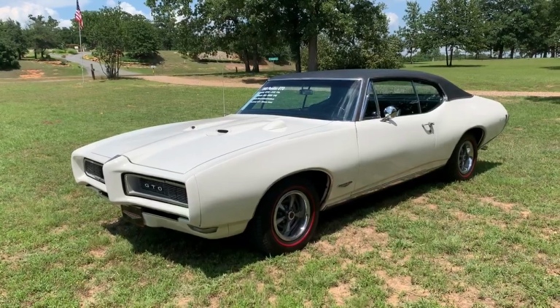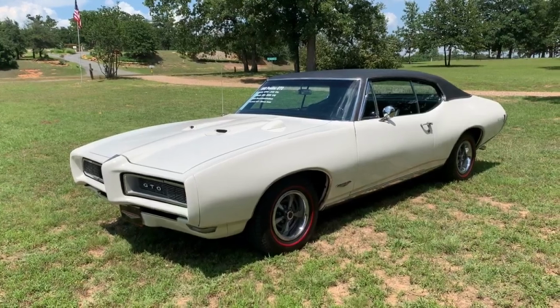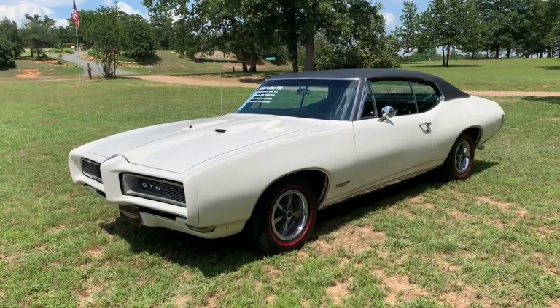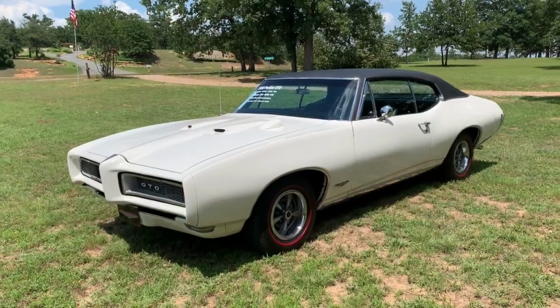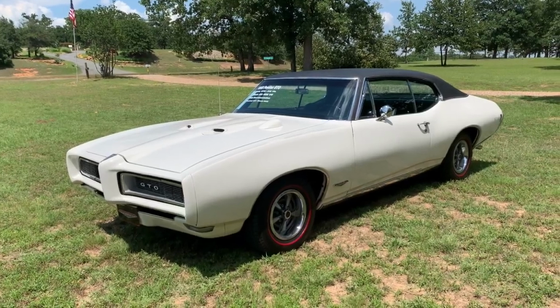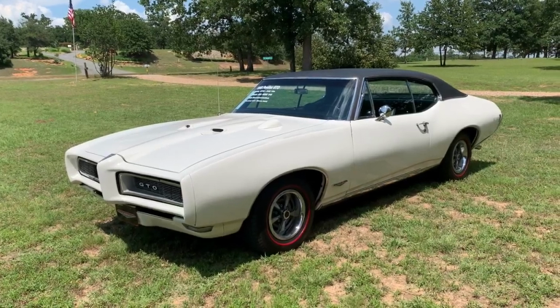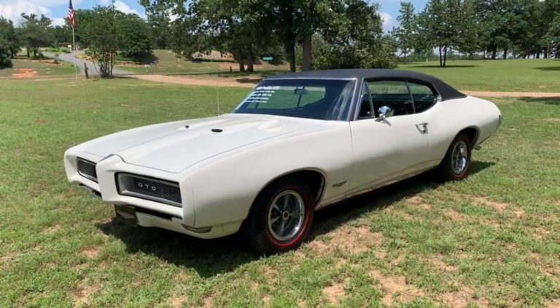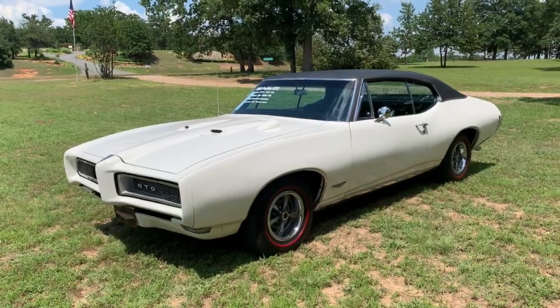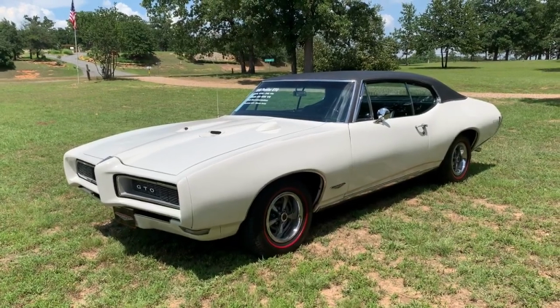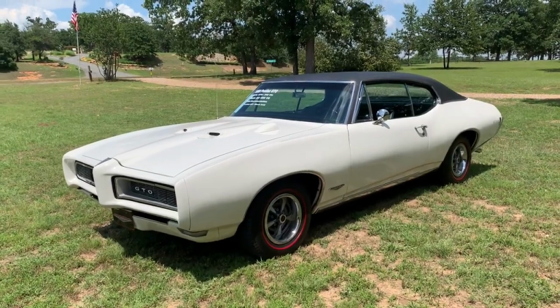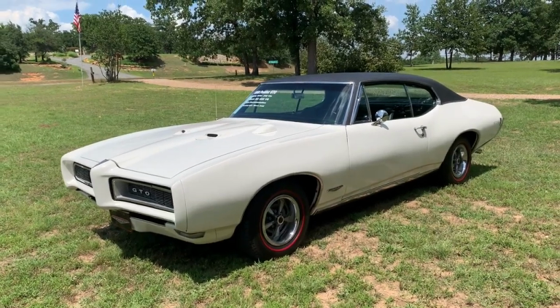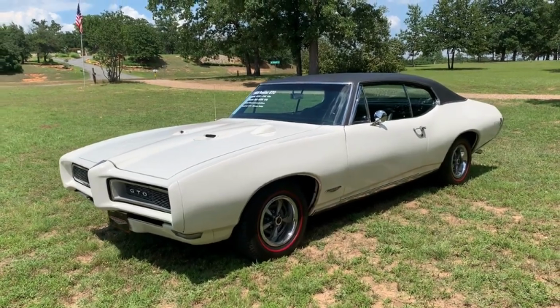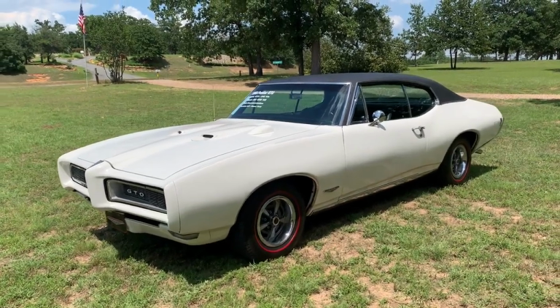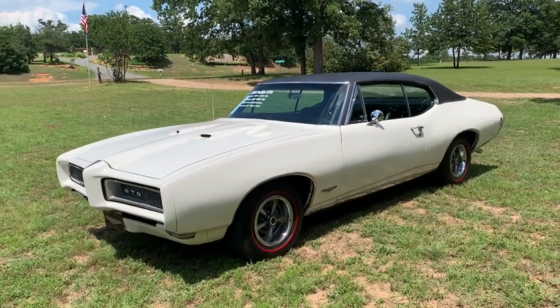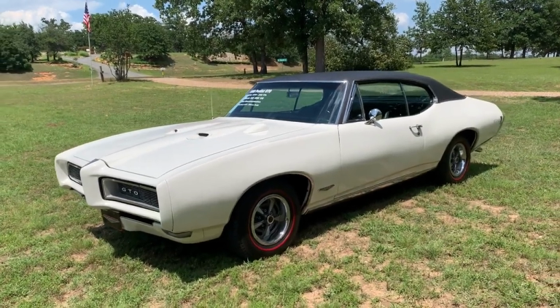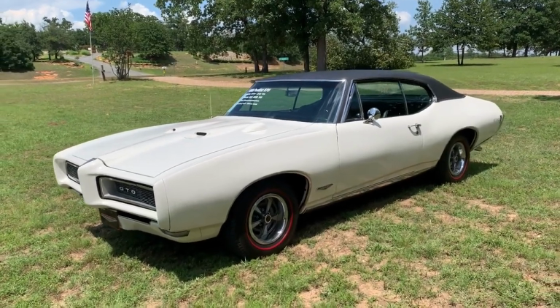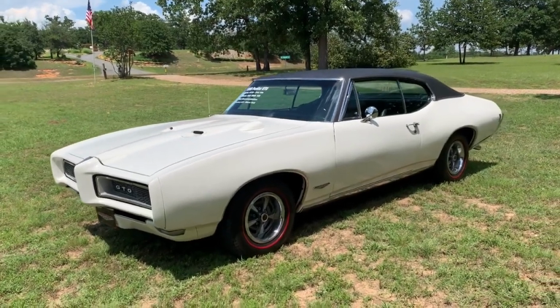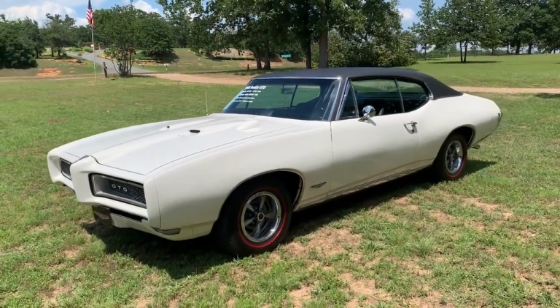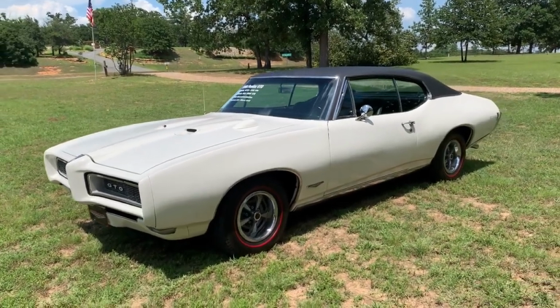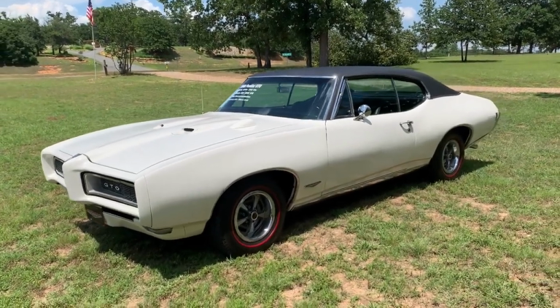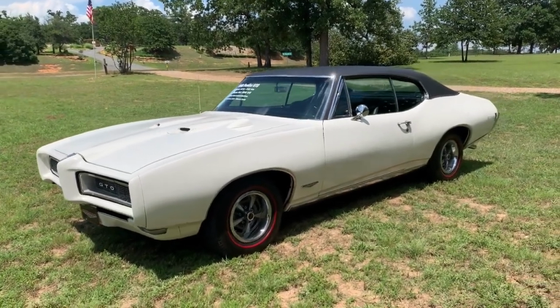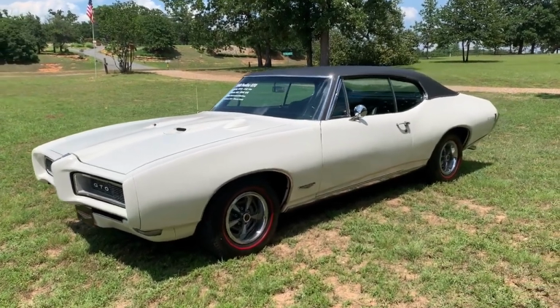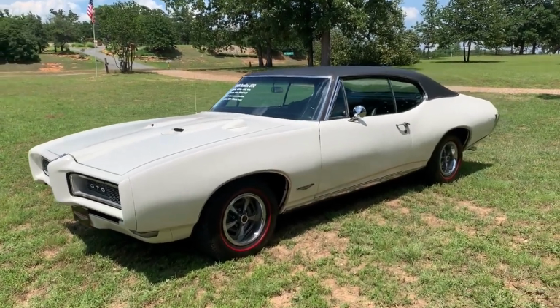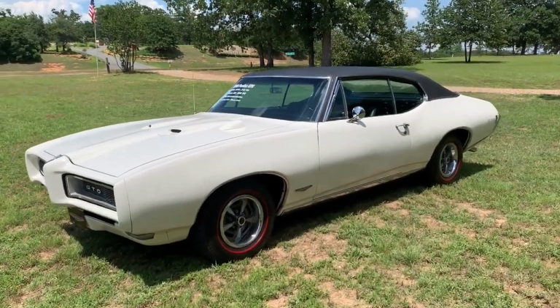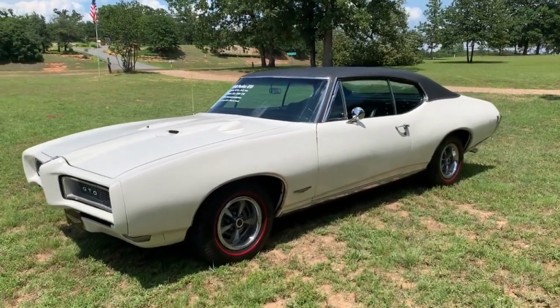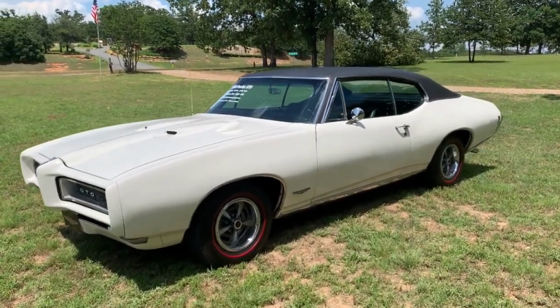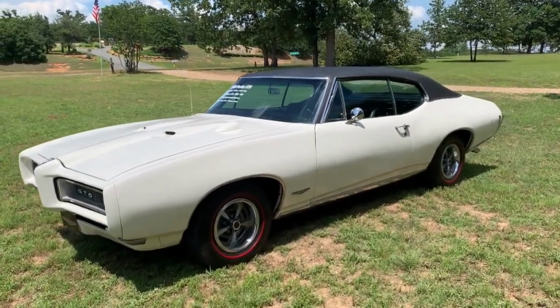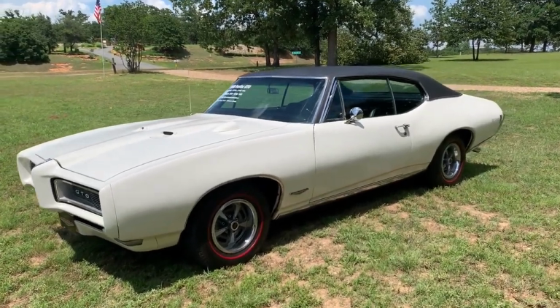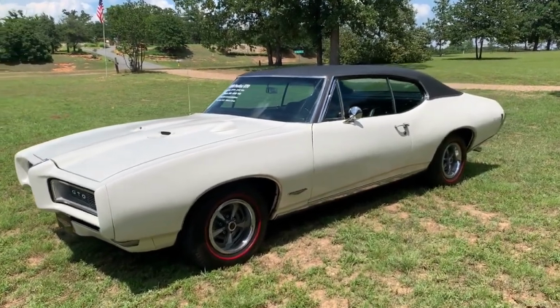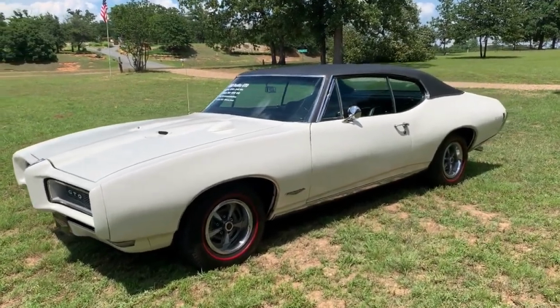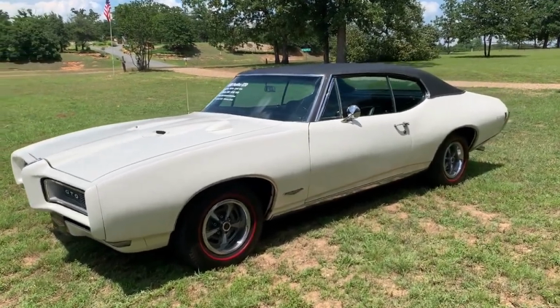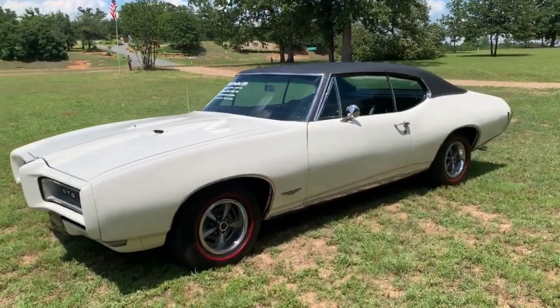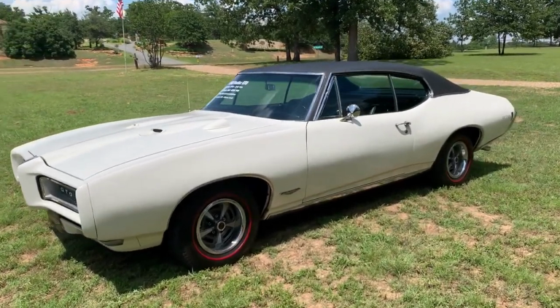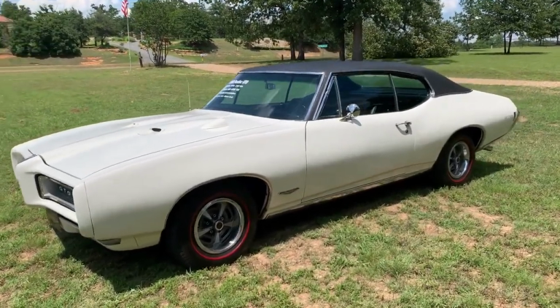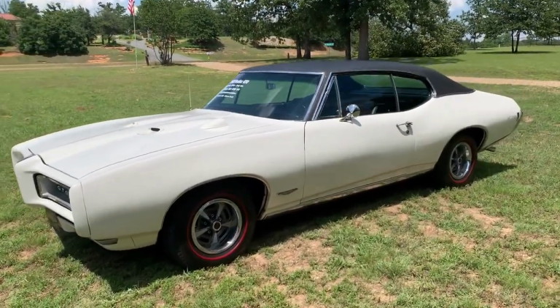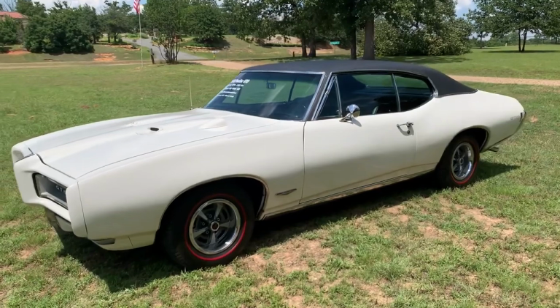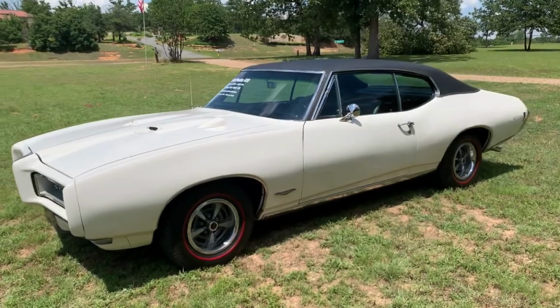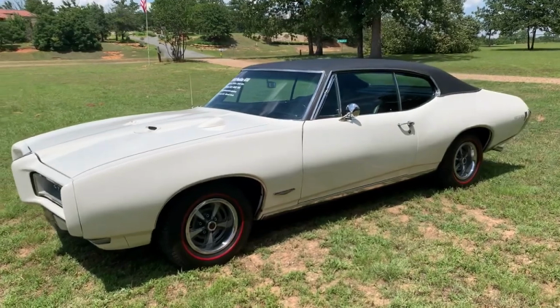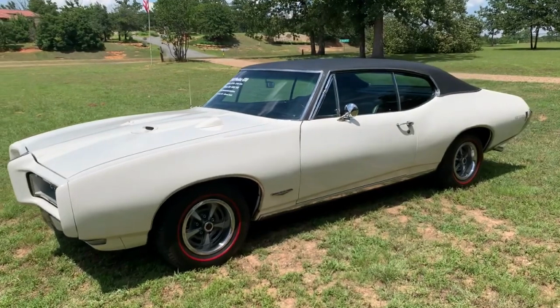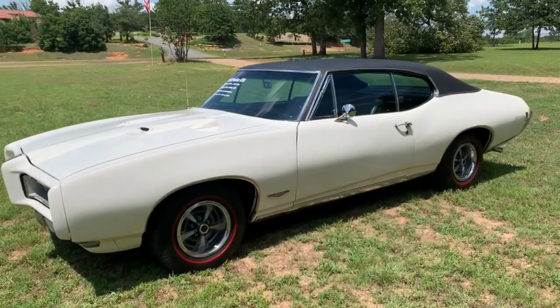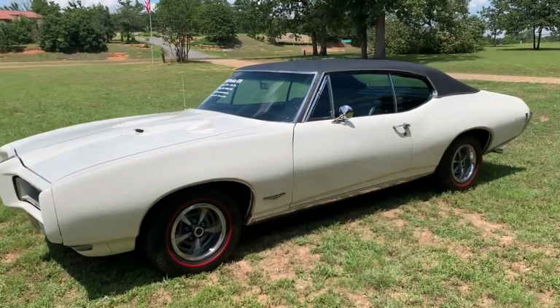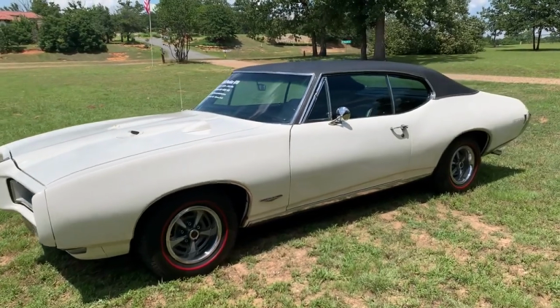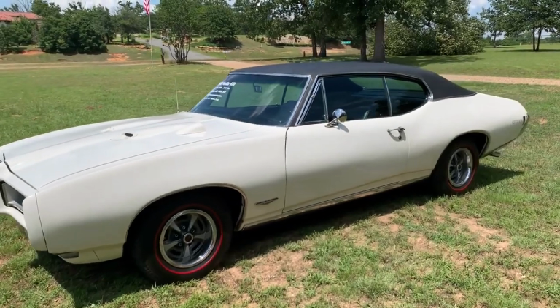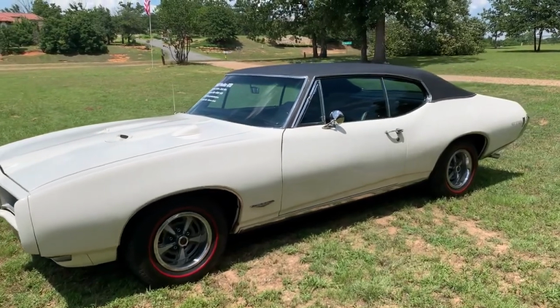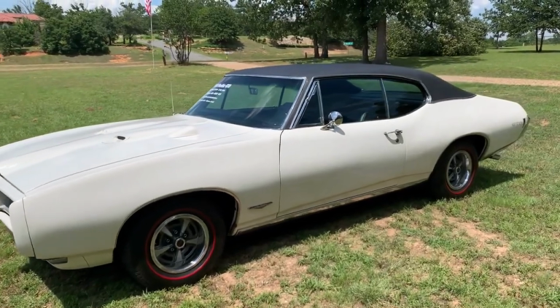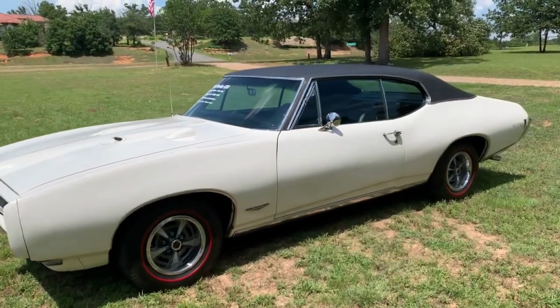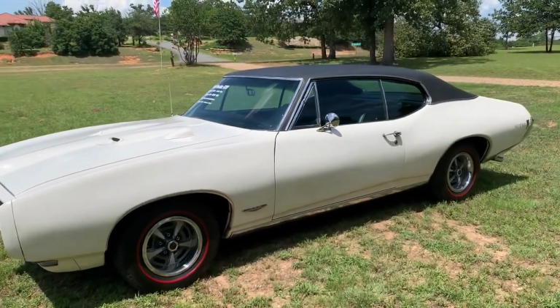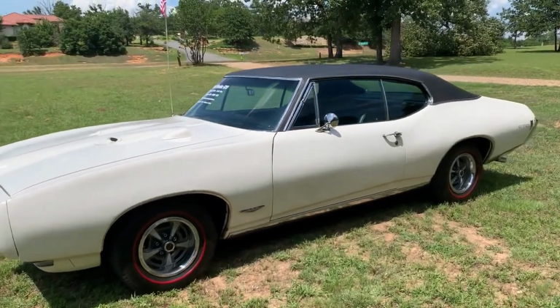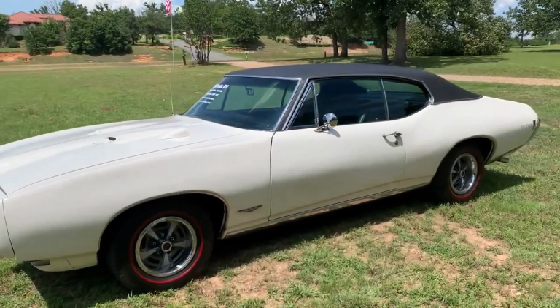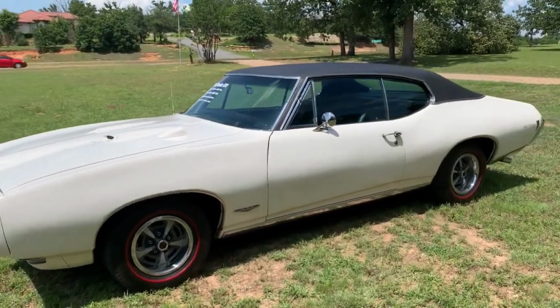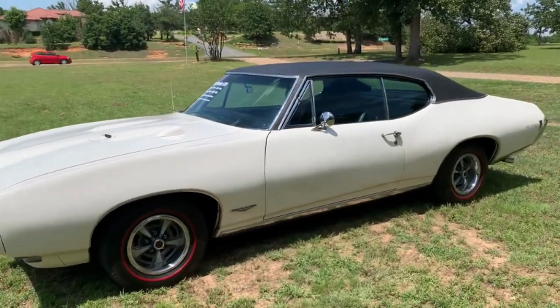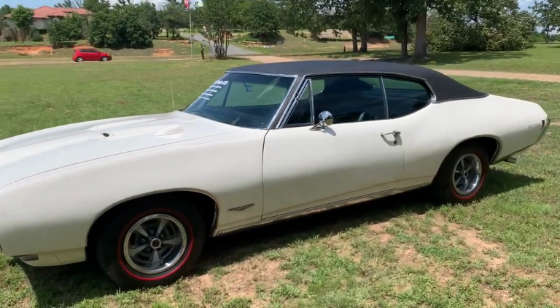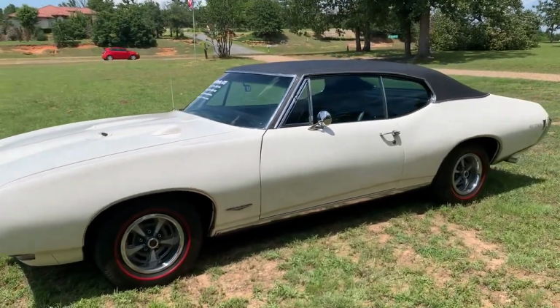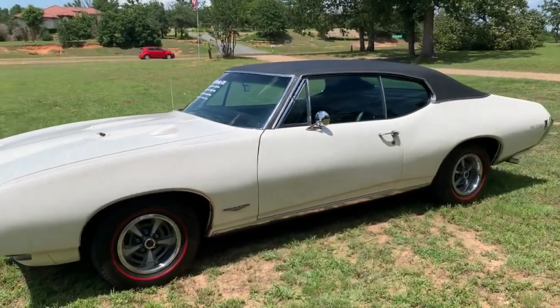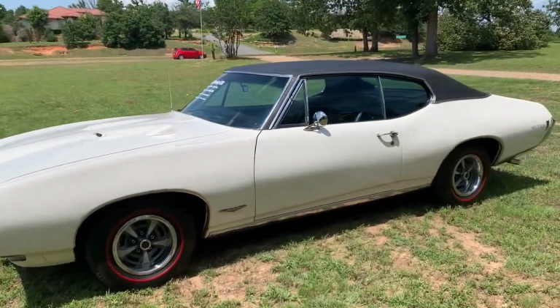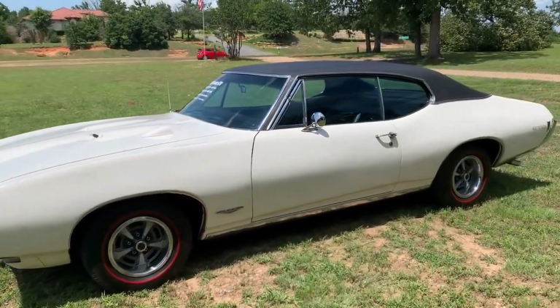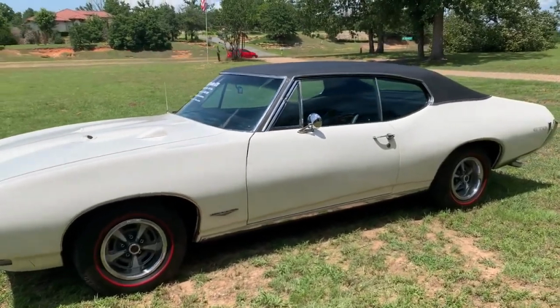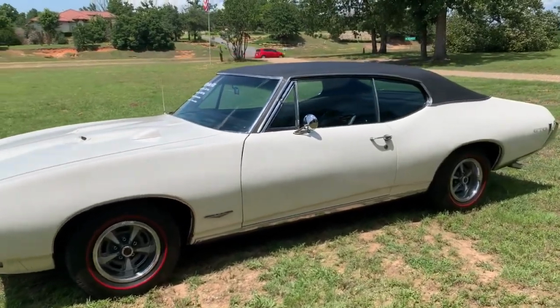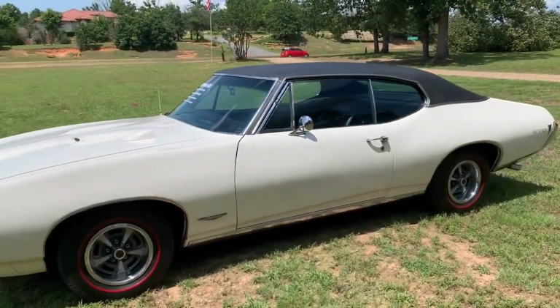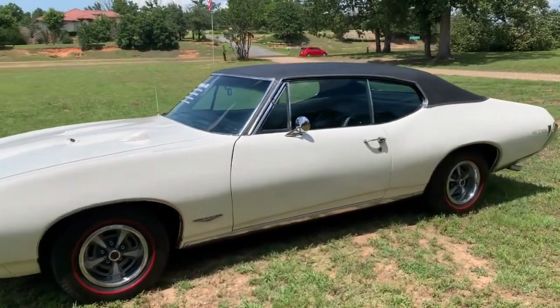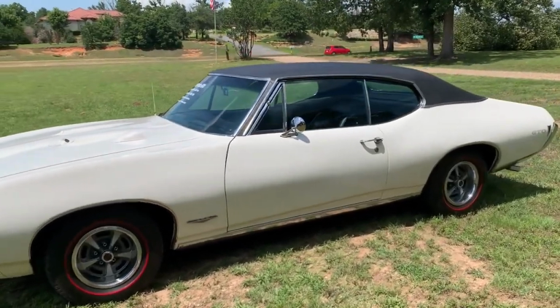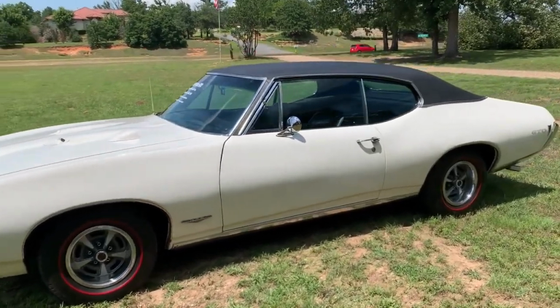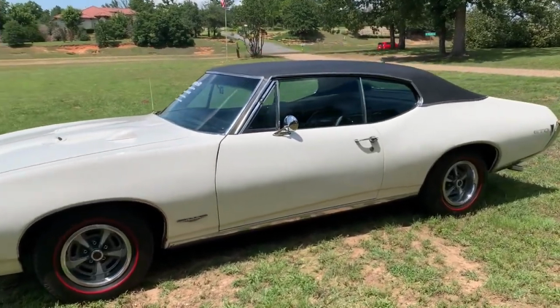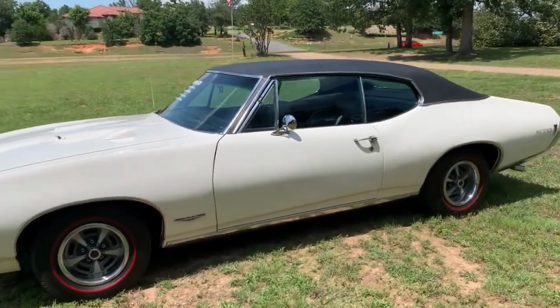Up for sale is a 1968 Pontiac GTO. This is a real GTO, 242 VIN.